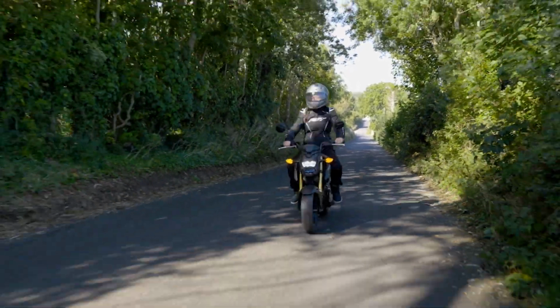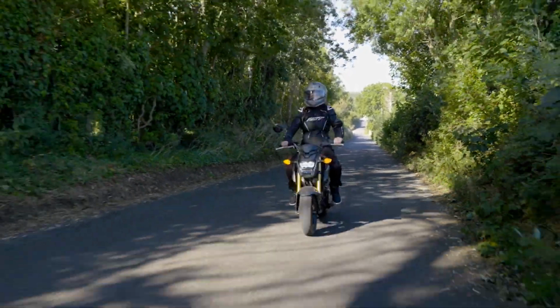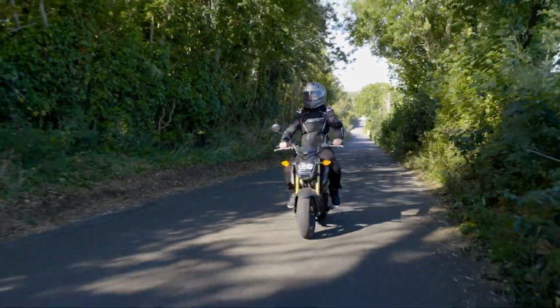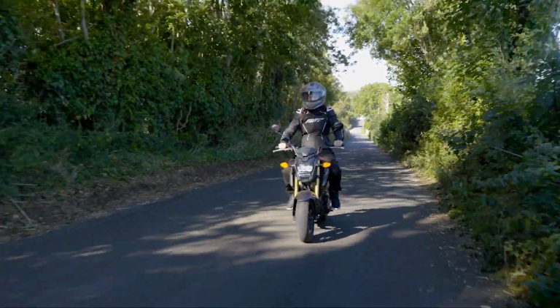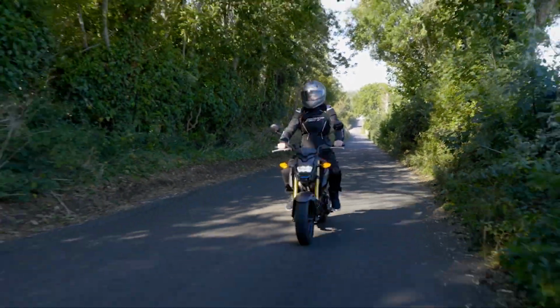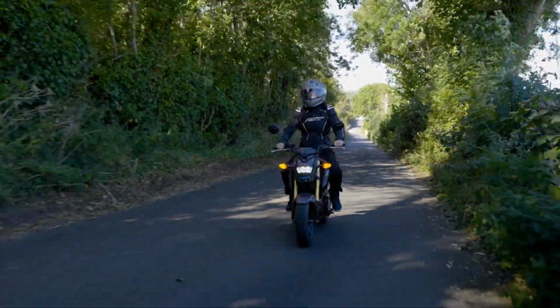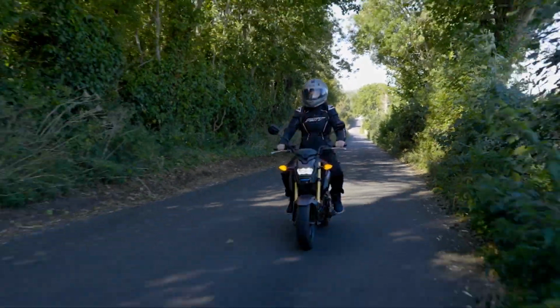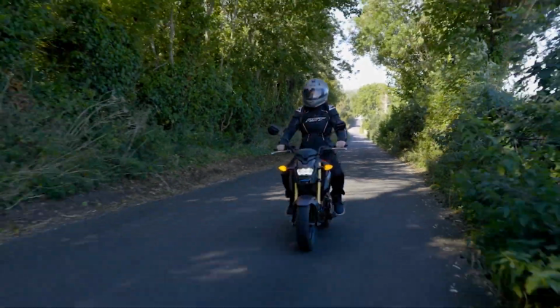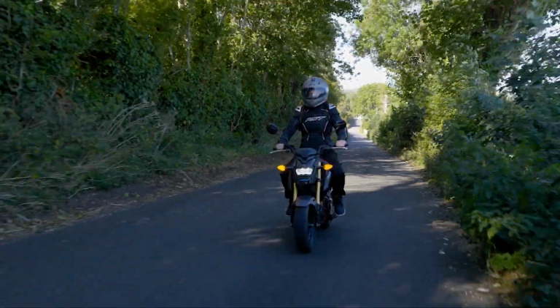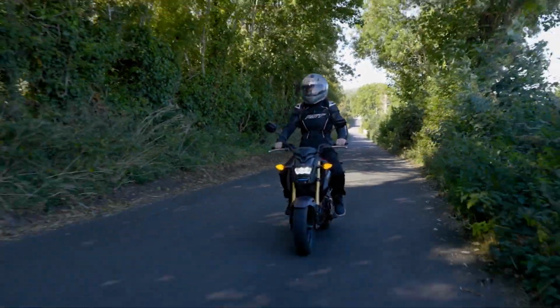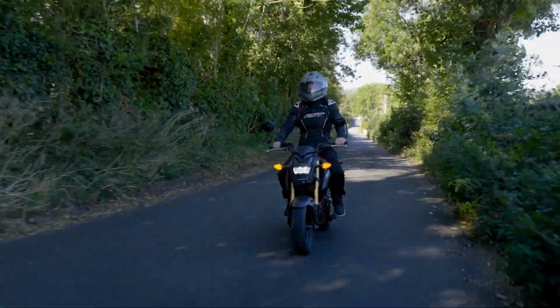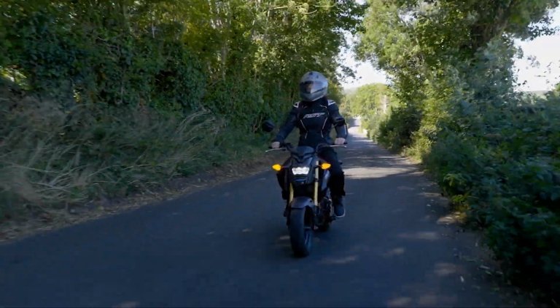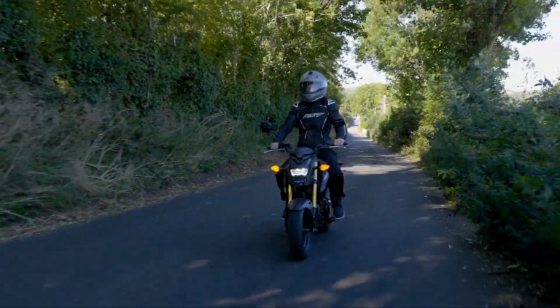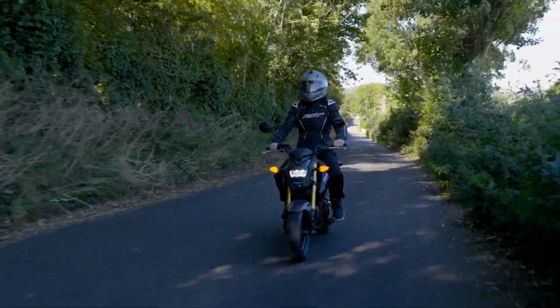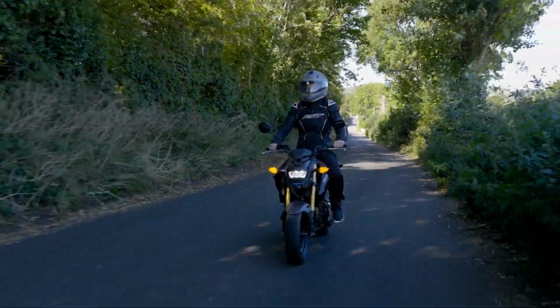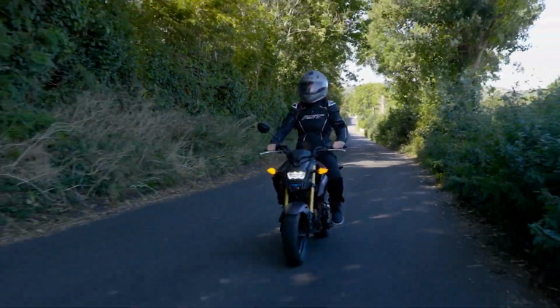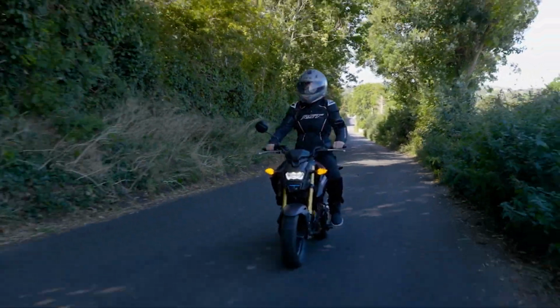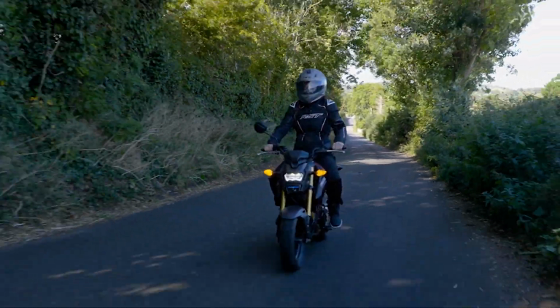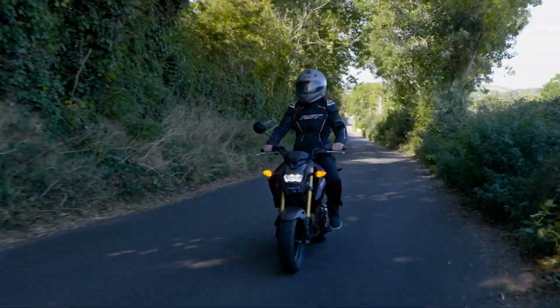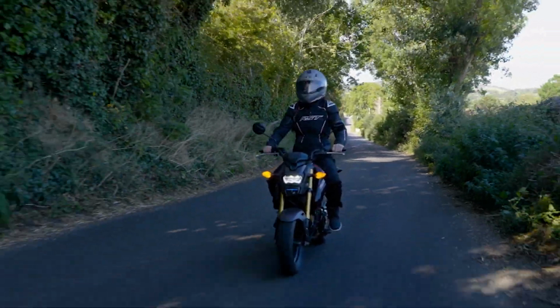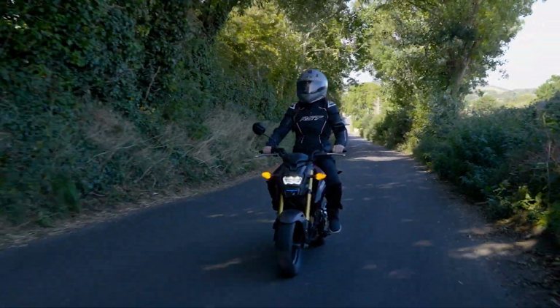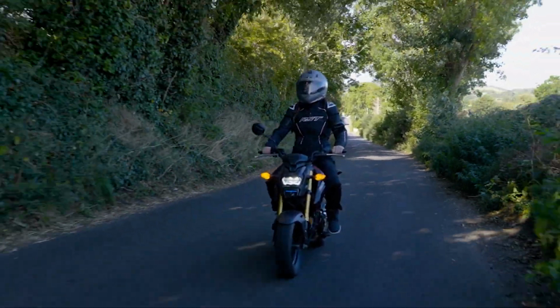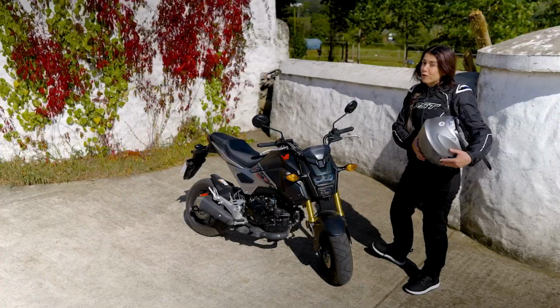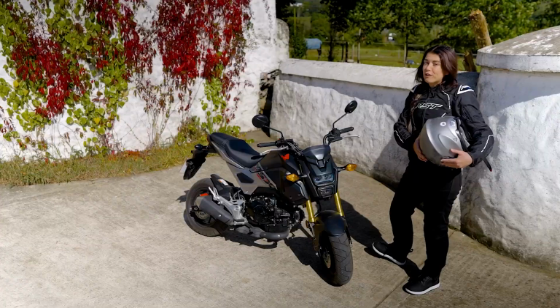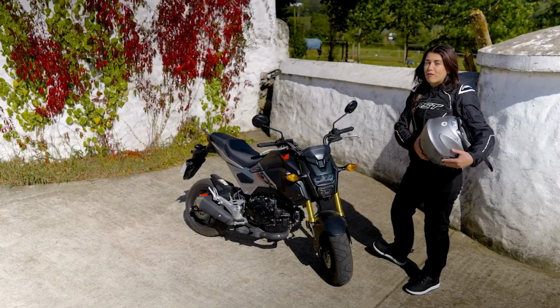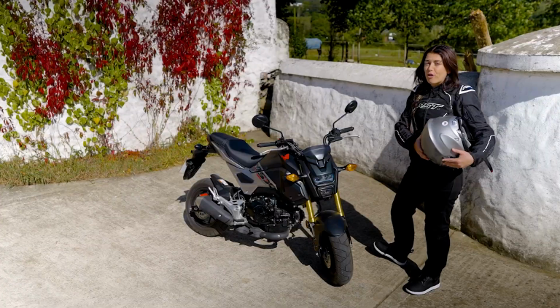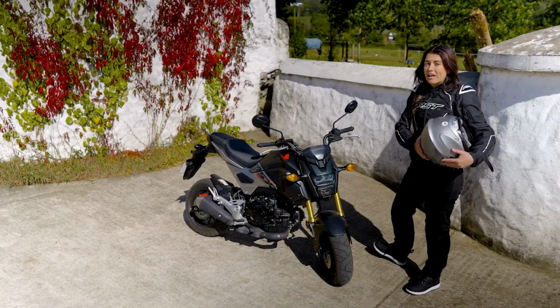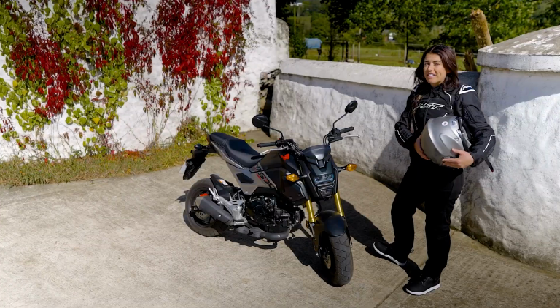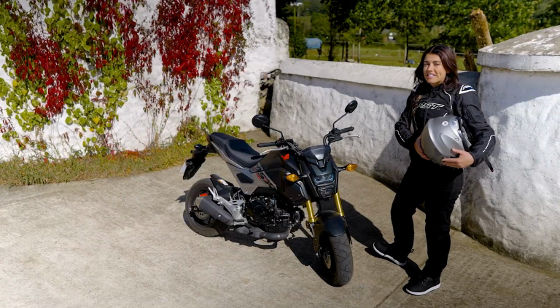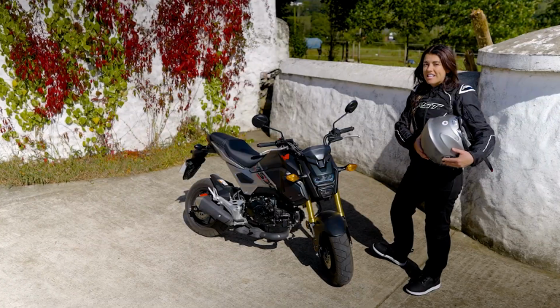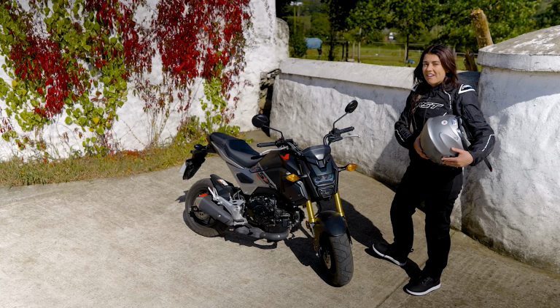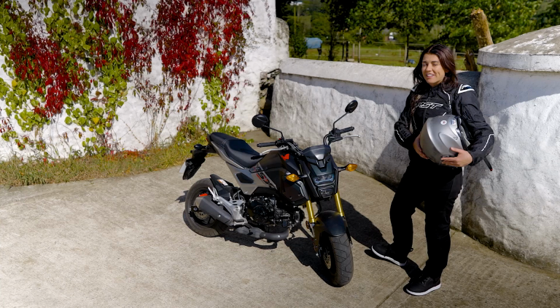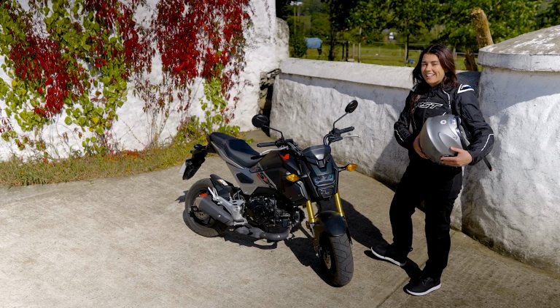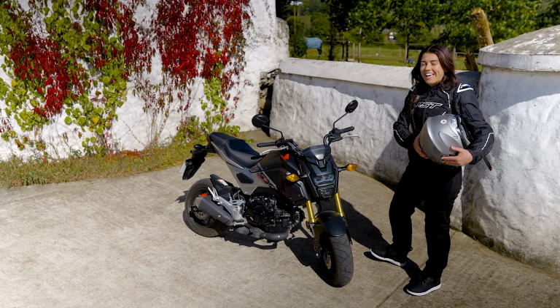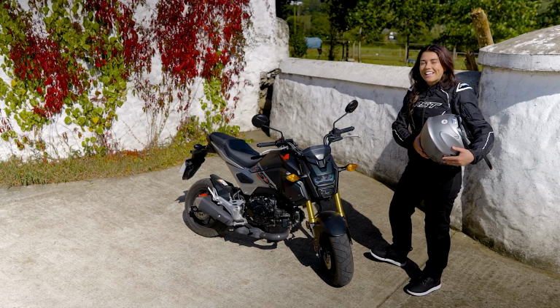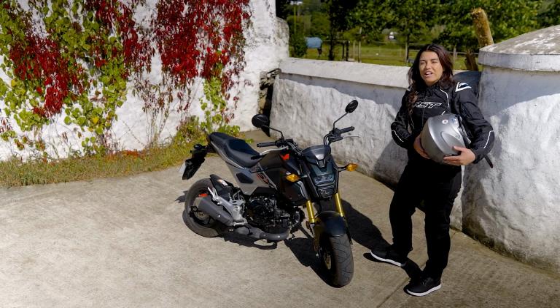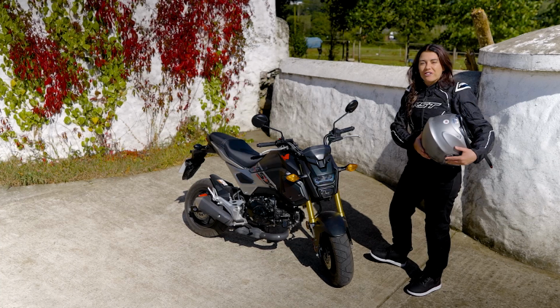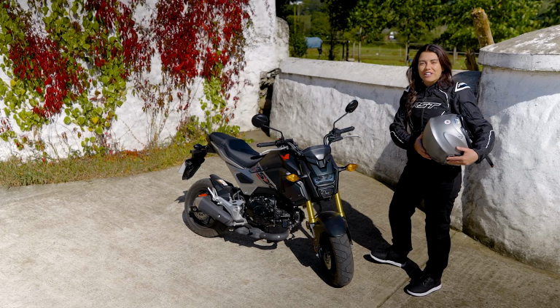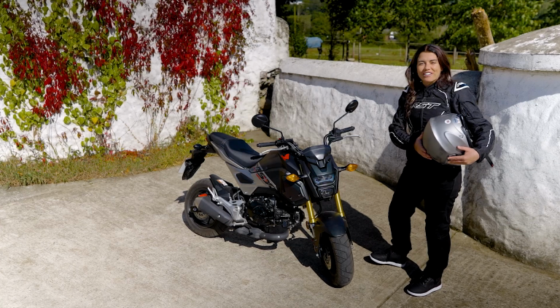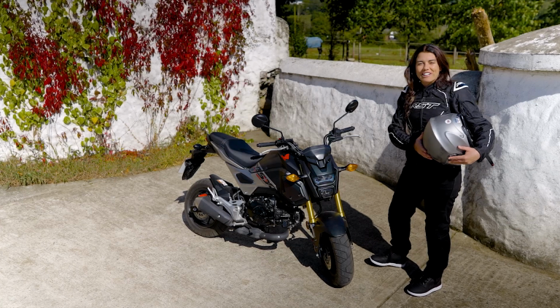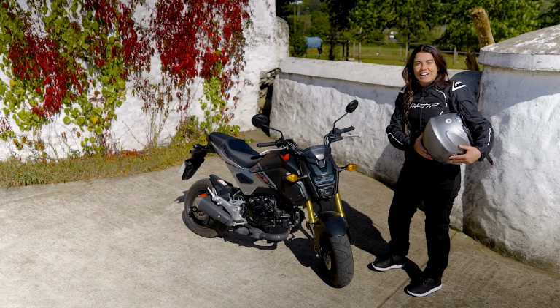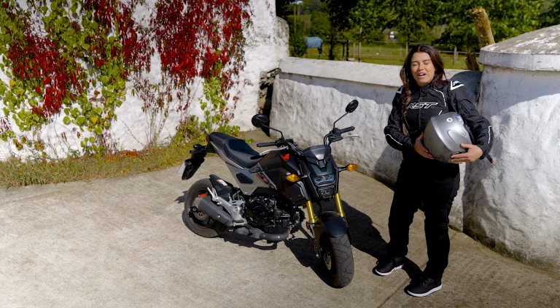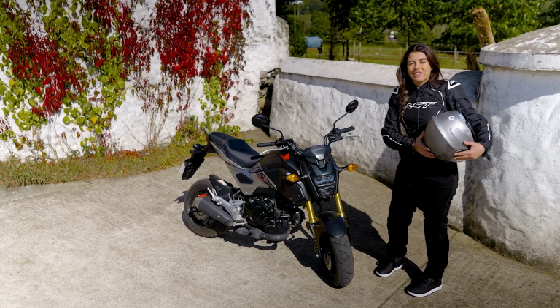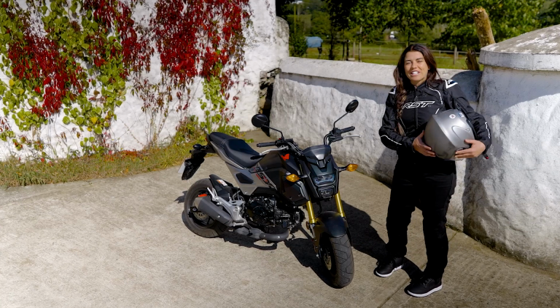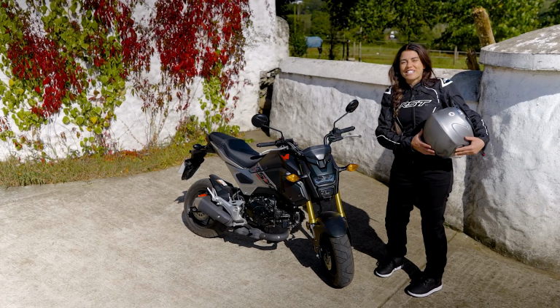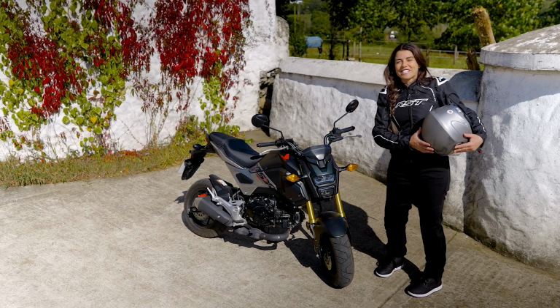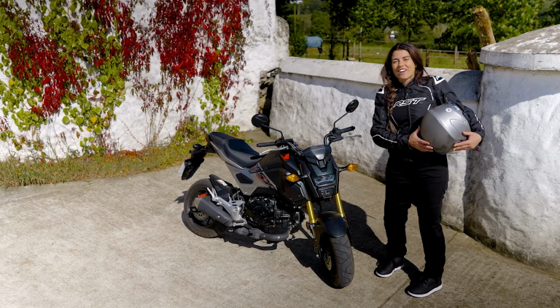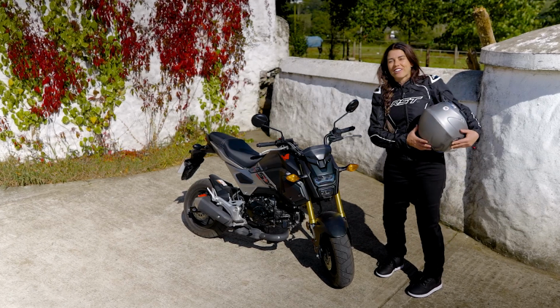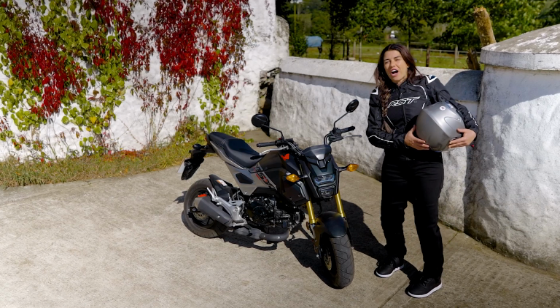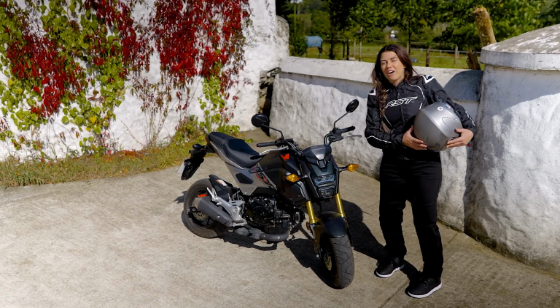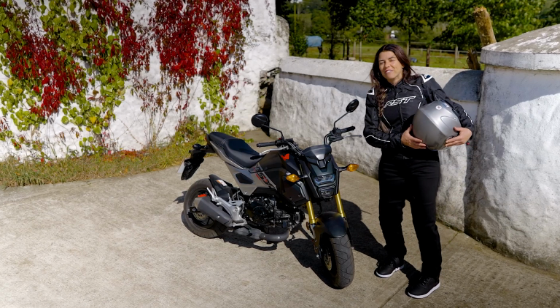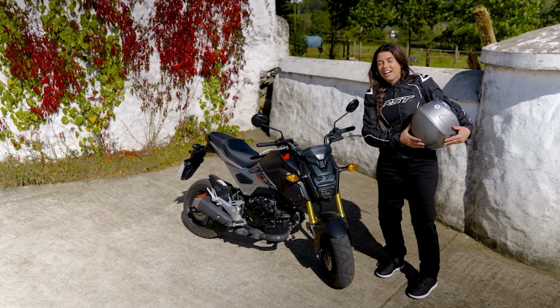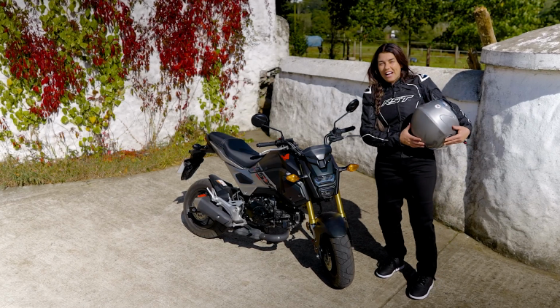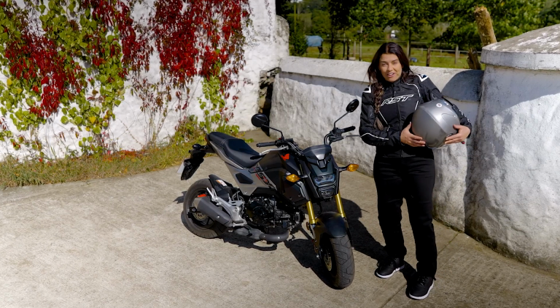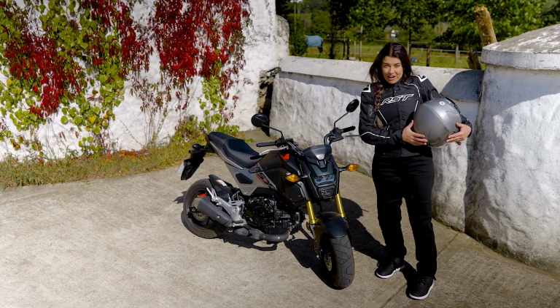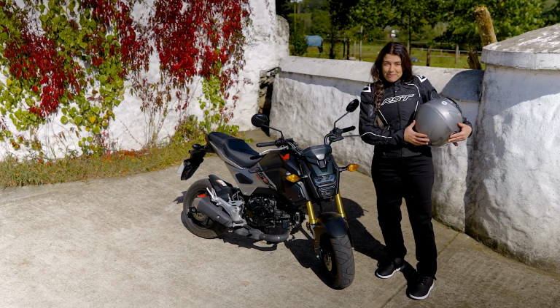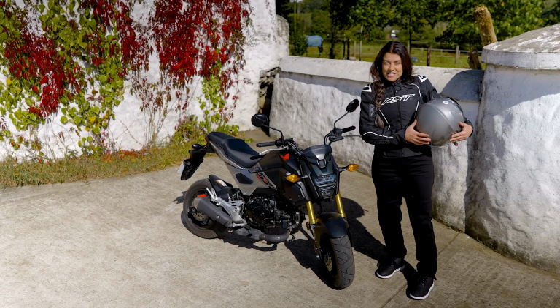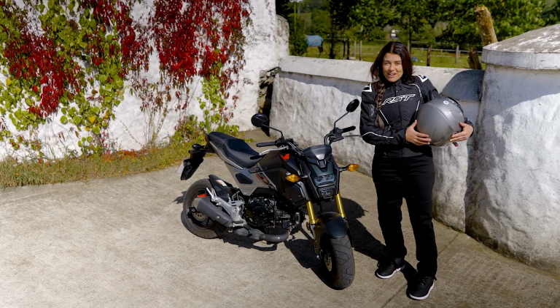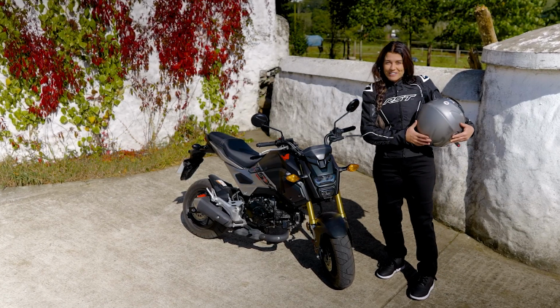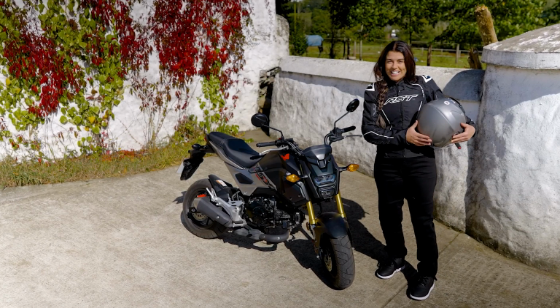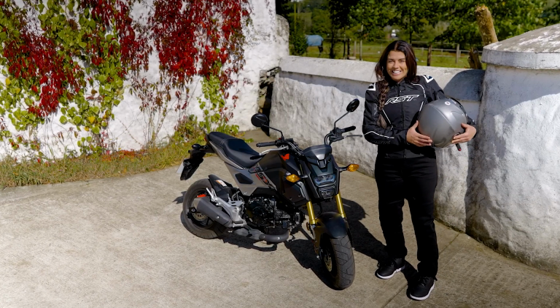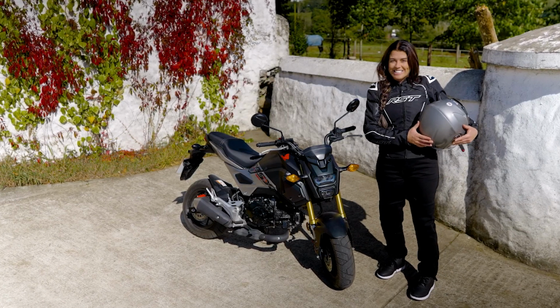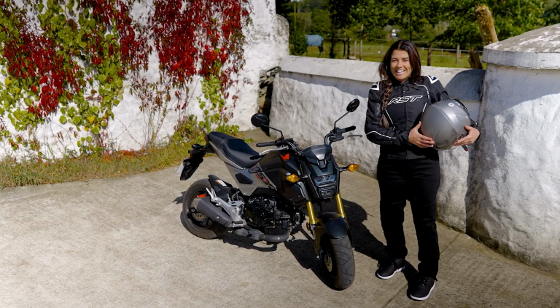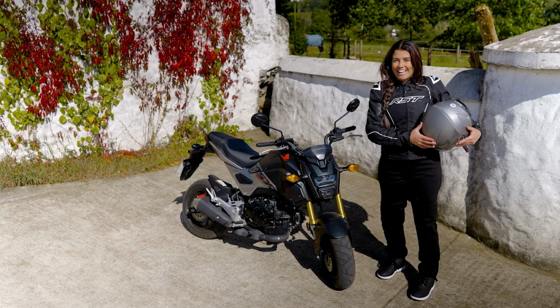So if you fancy owning this pocket rocket for only £4.97, get over to luckydaycompetitions.com and grab yourself a ticket today.